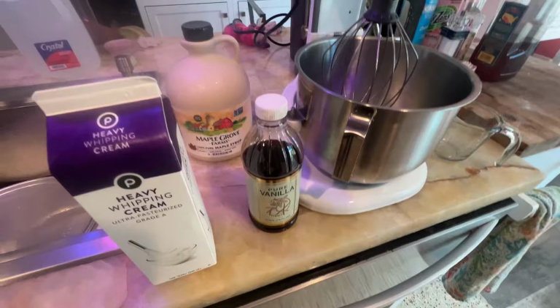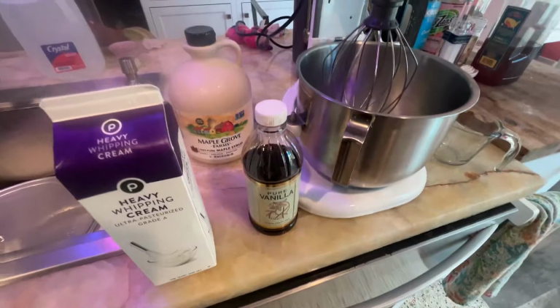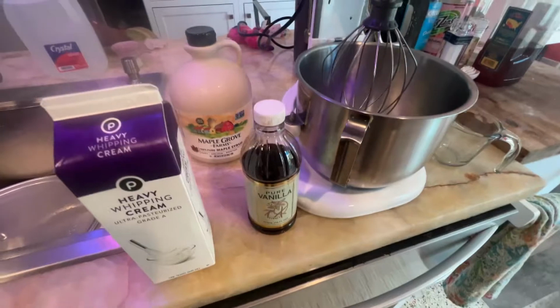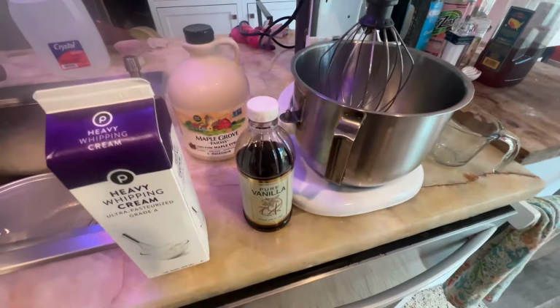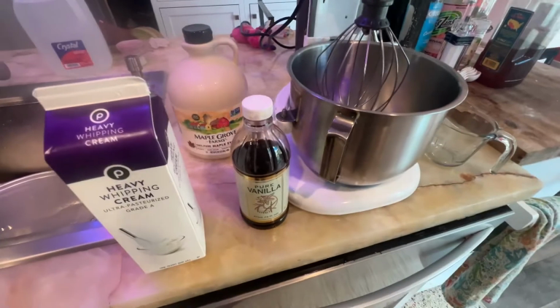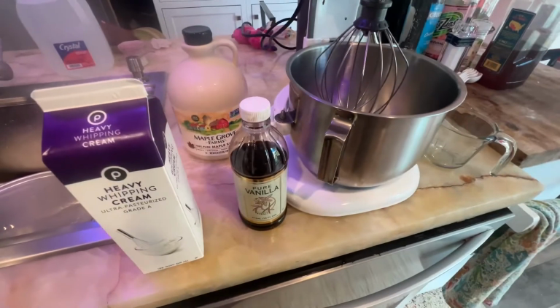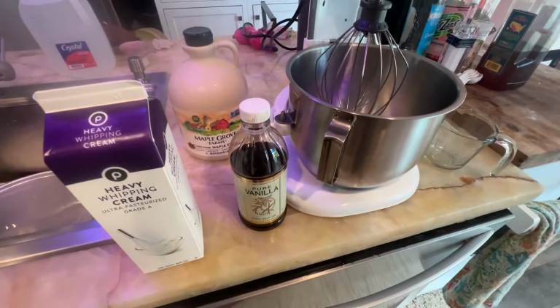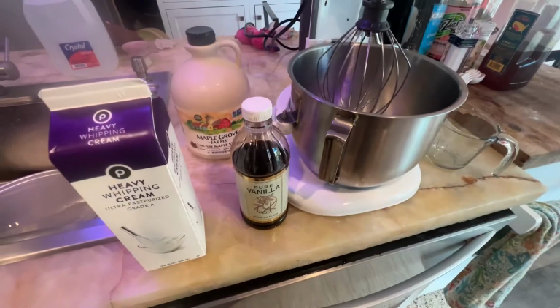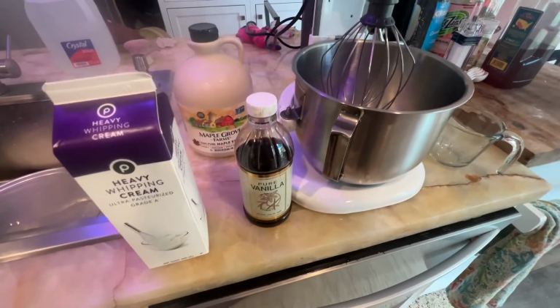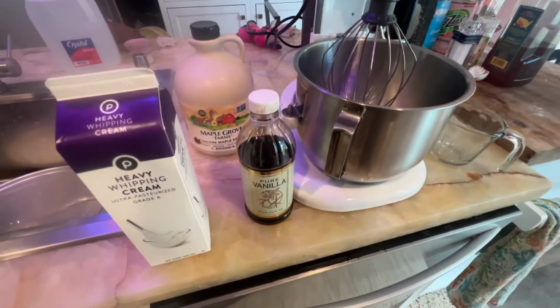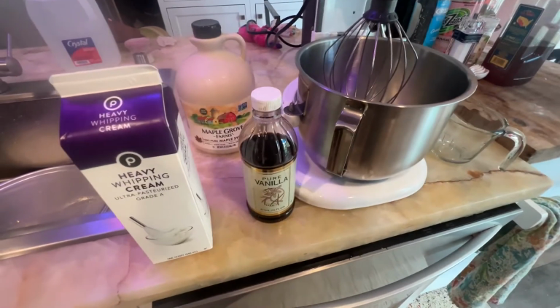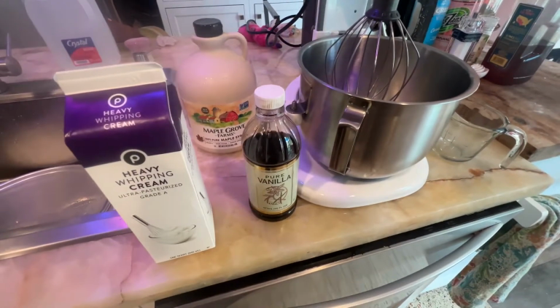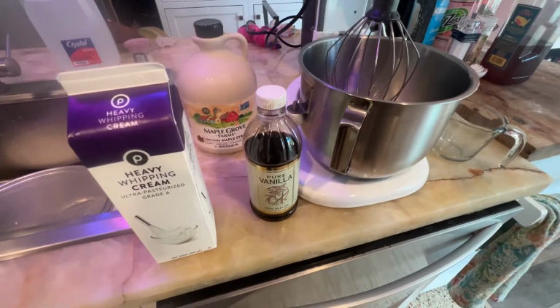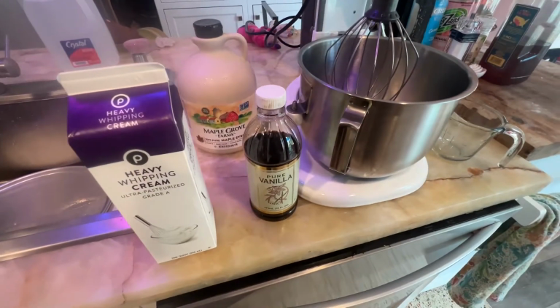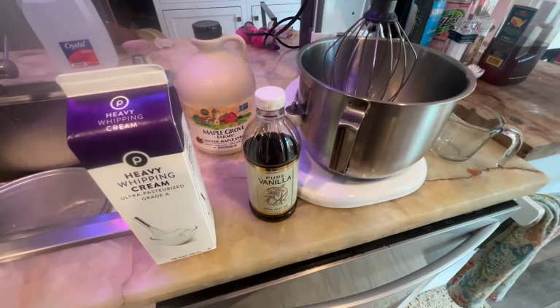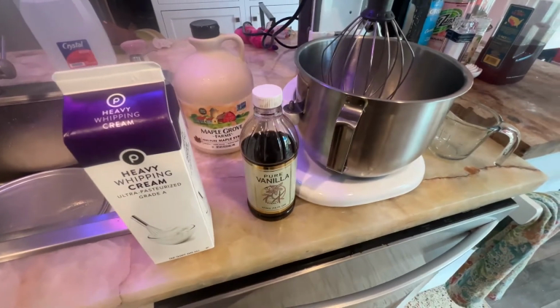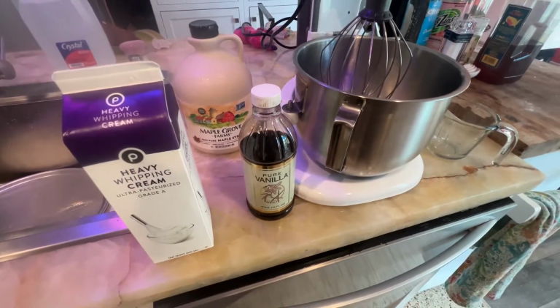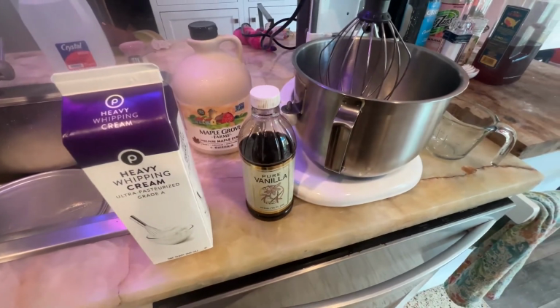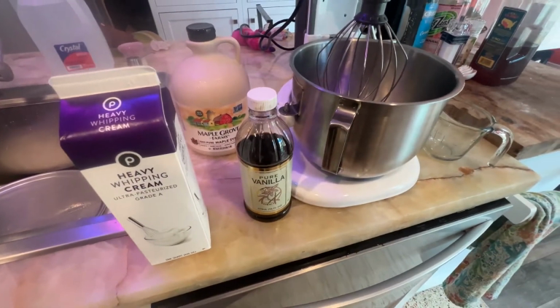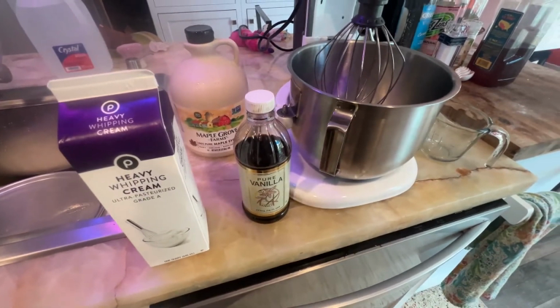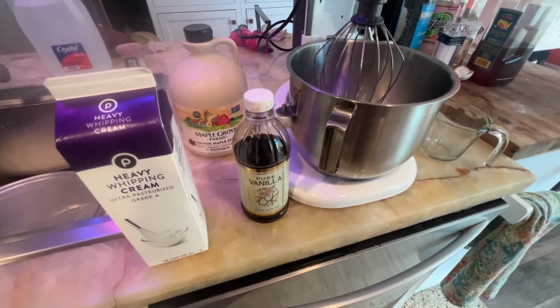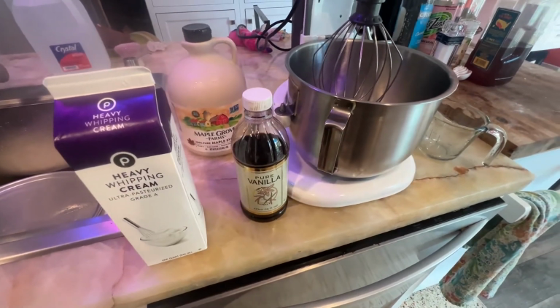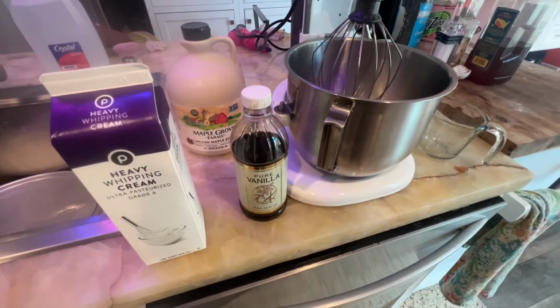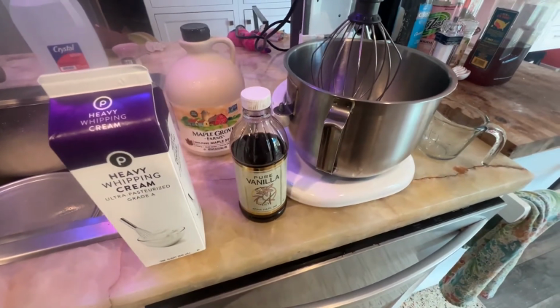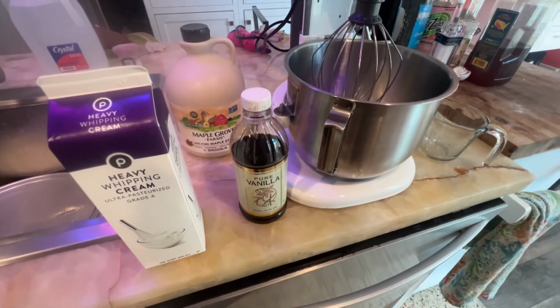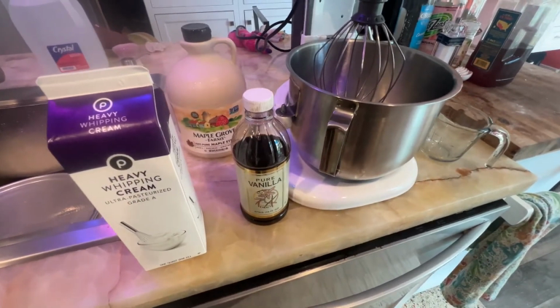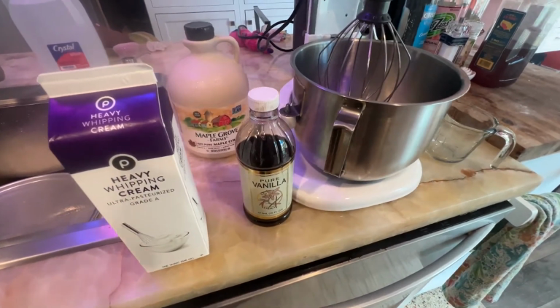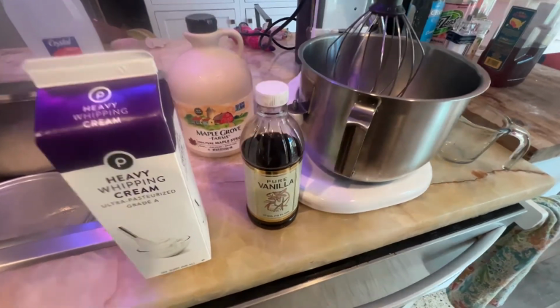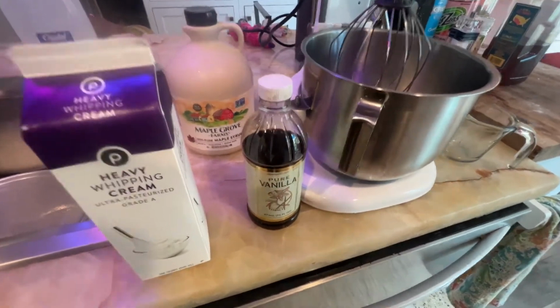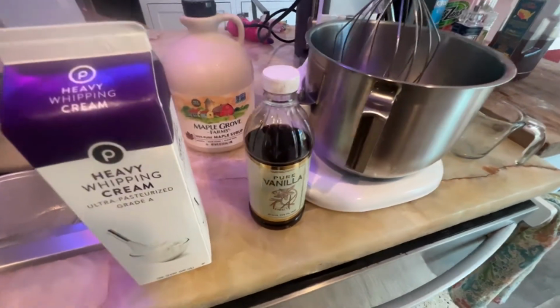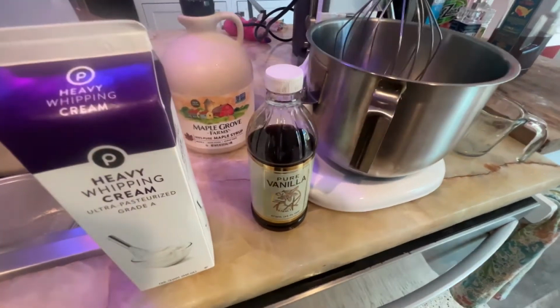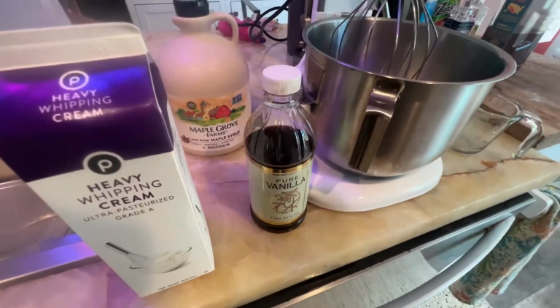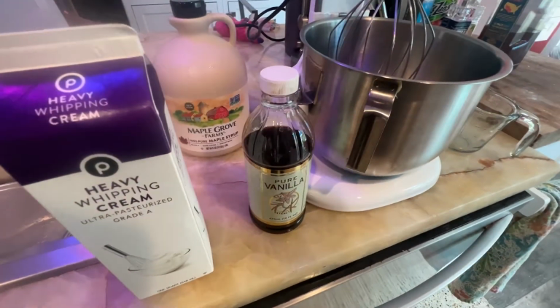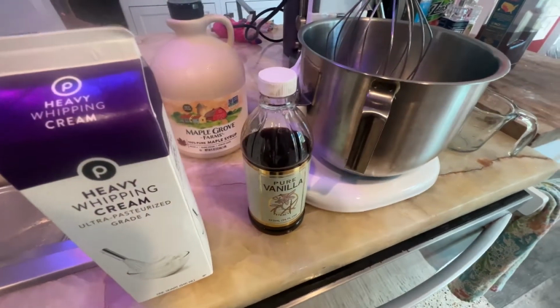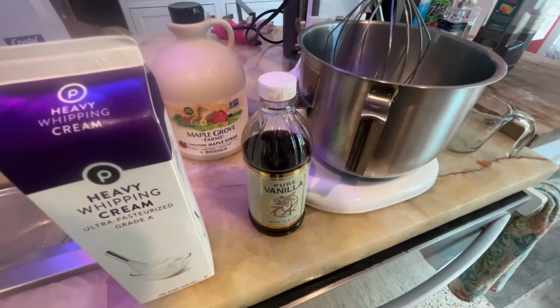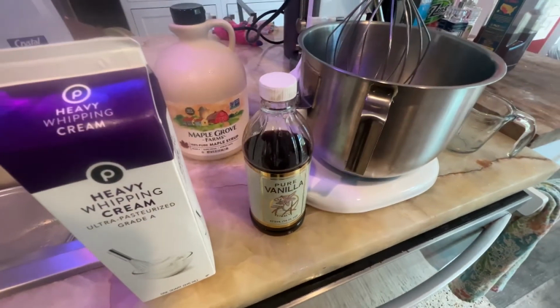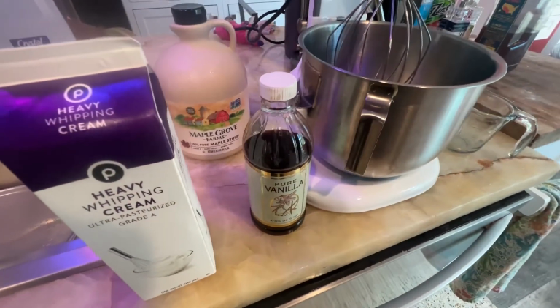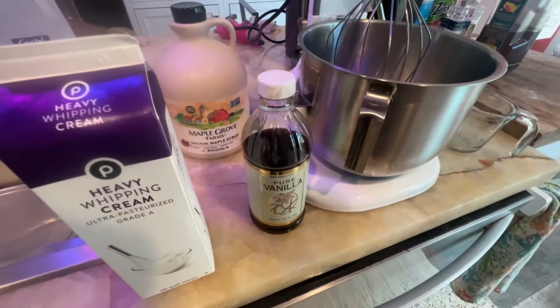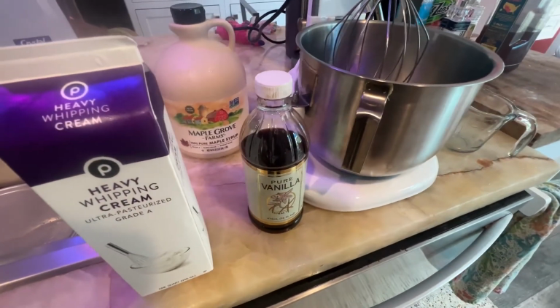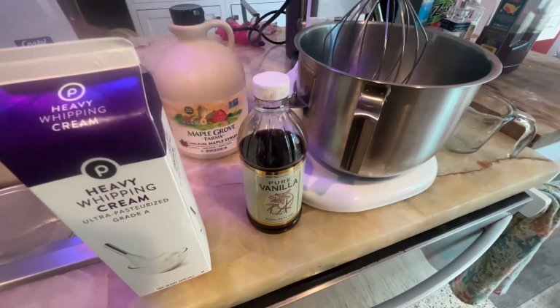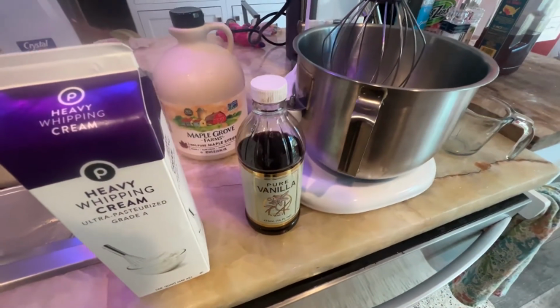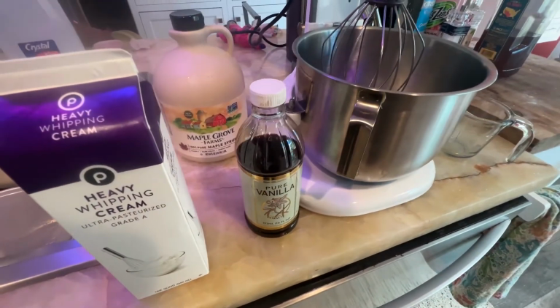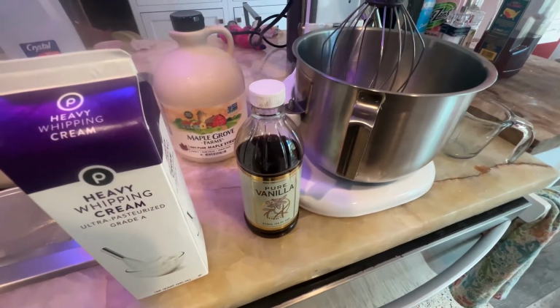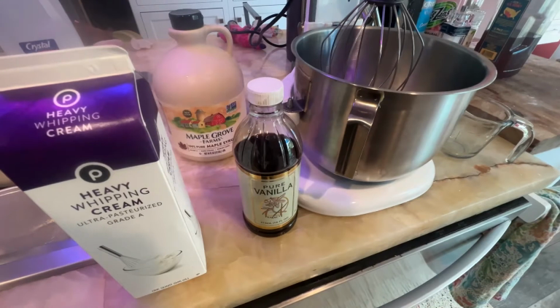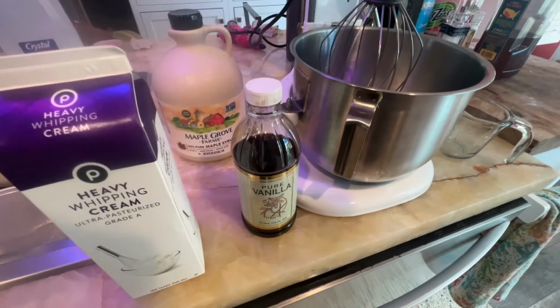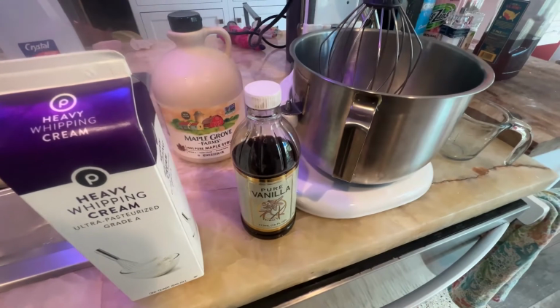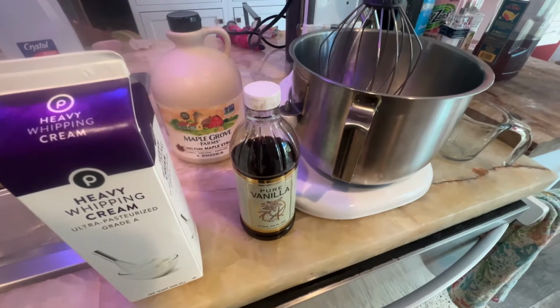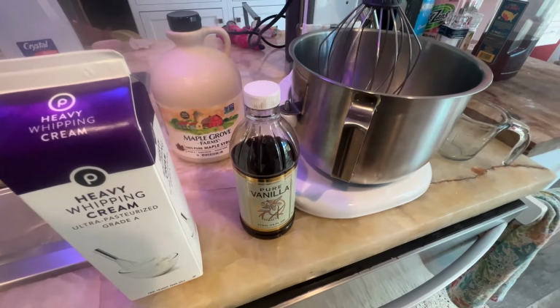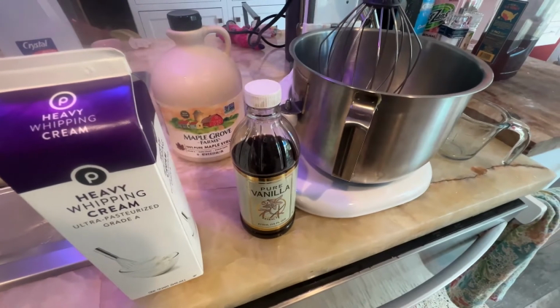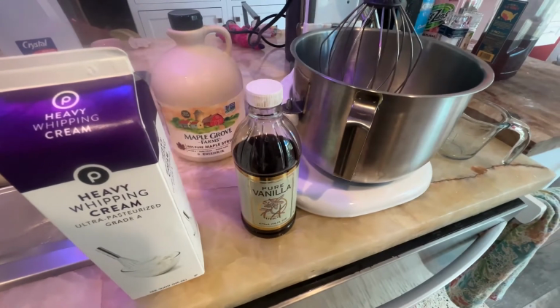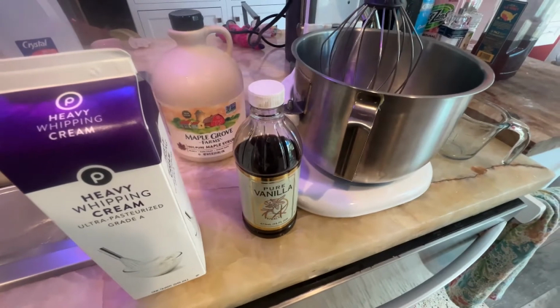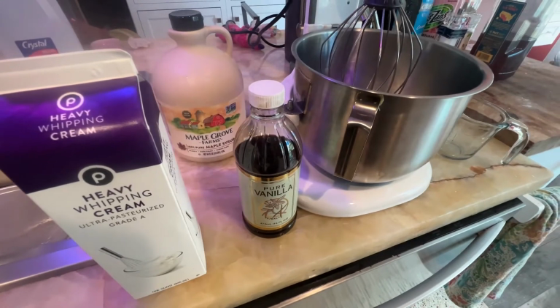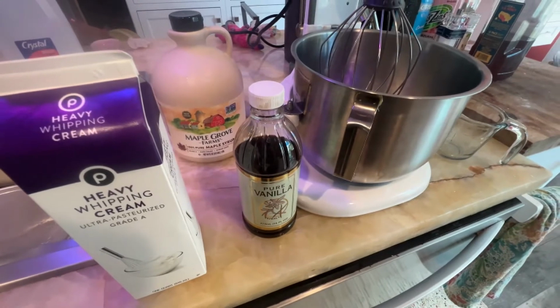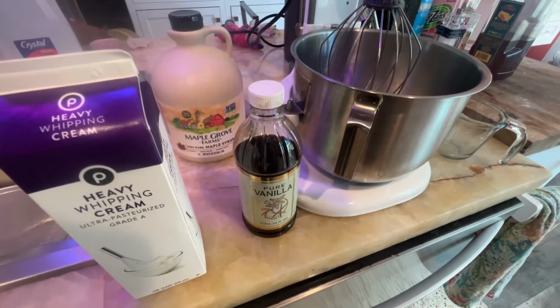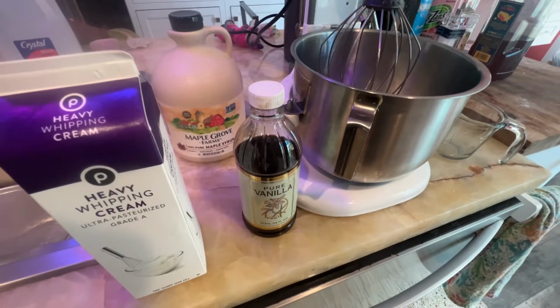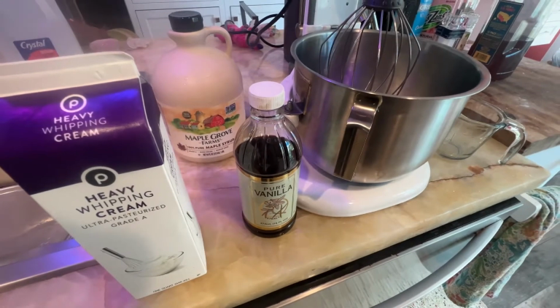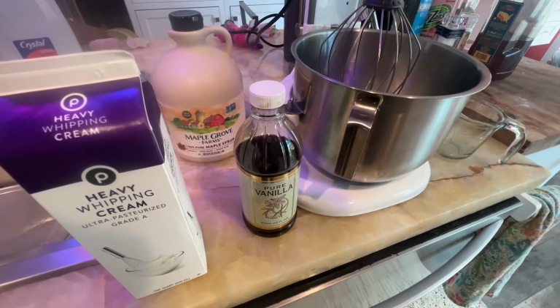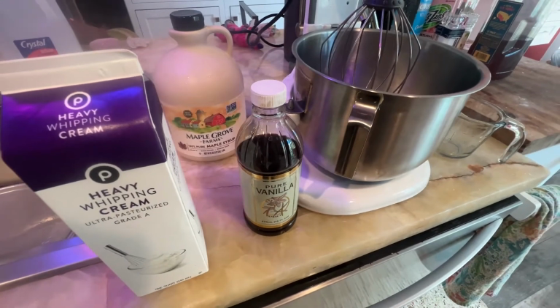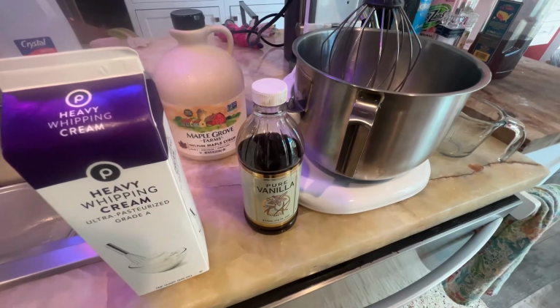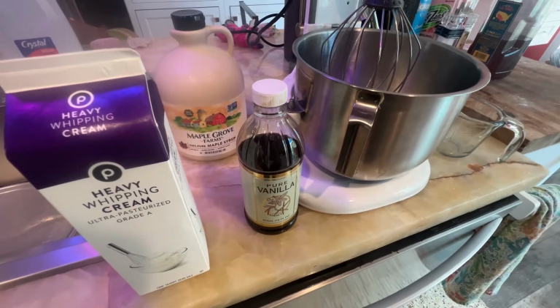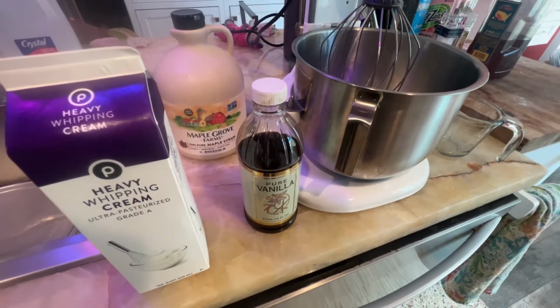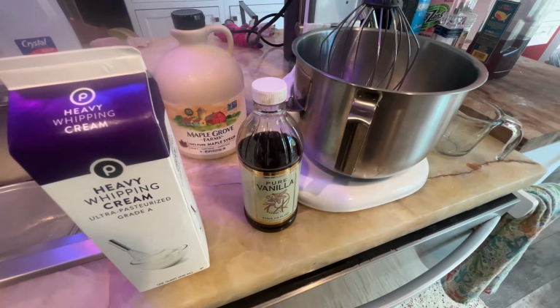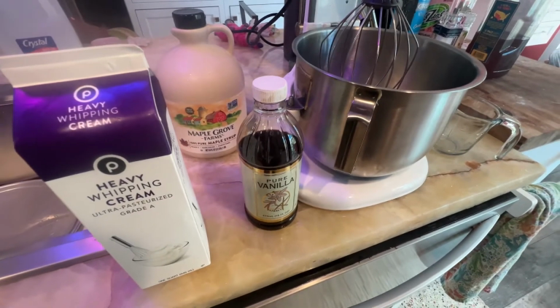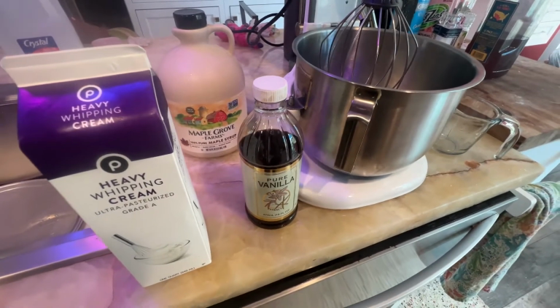This is a video on how to make whipped cream out of three simple ingredients. We've got vanilla, maple syrup, and heavy whipping cream.